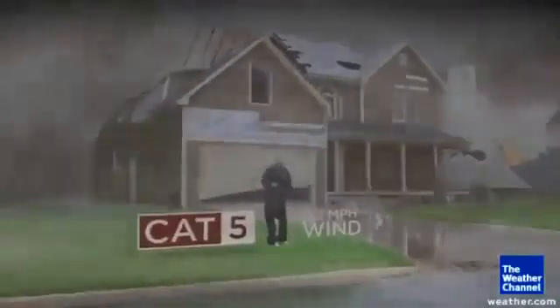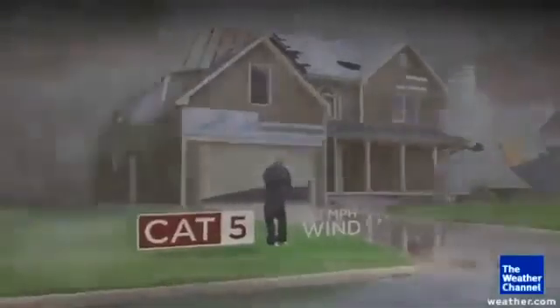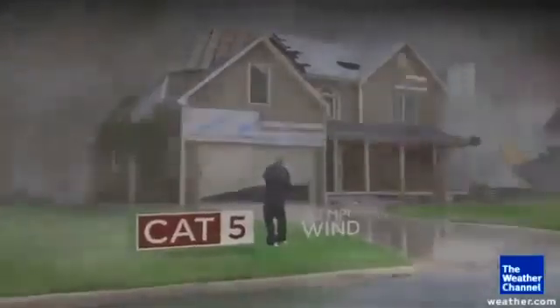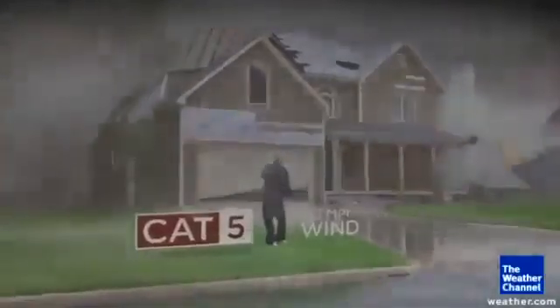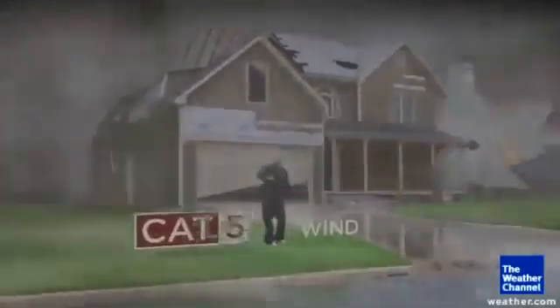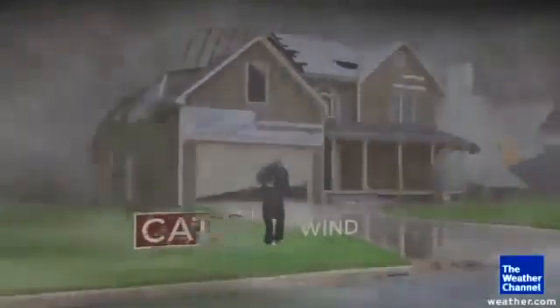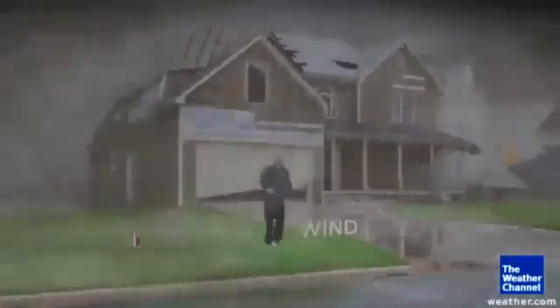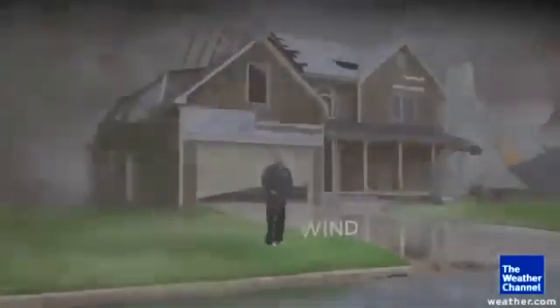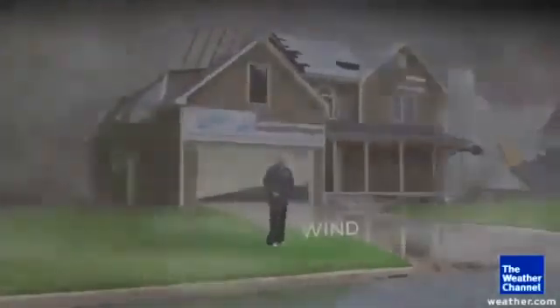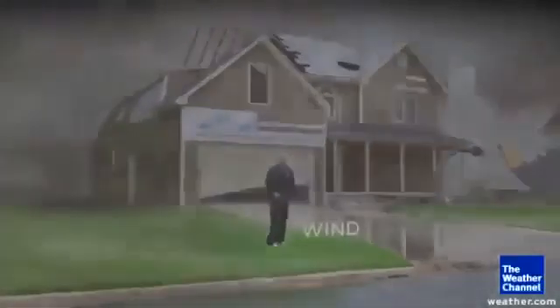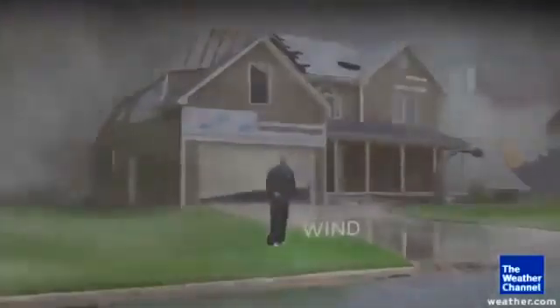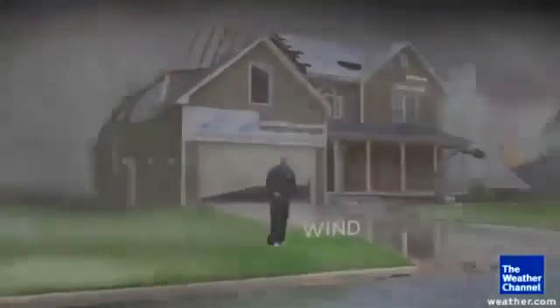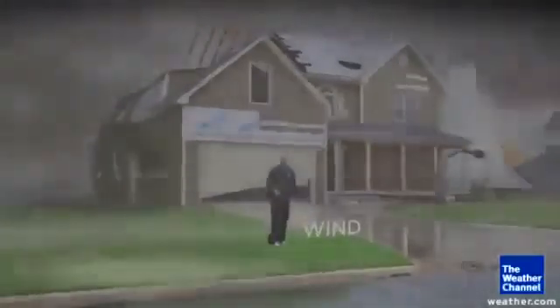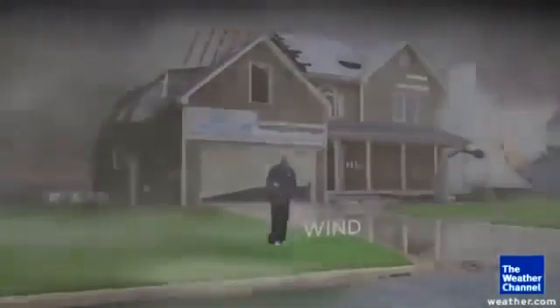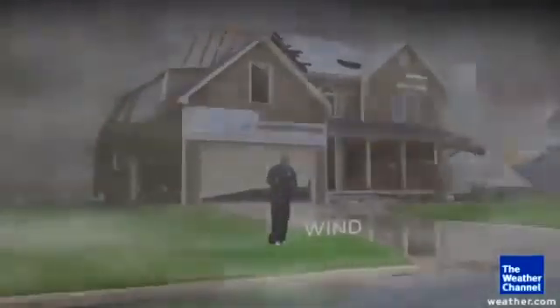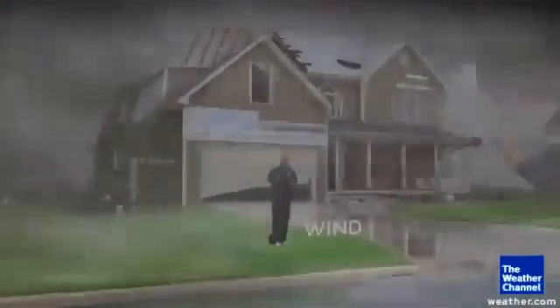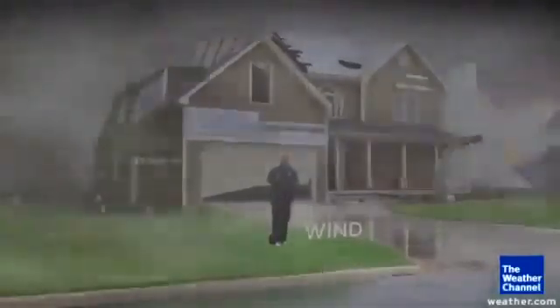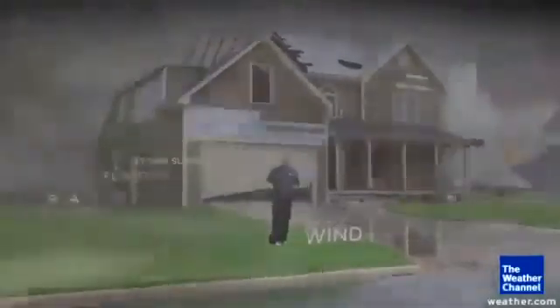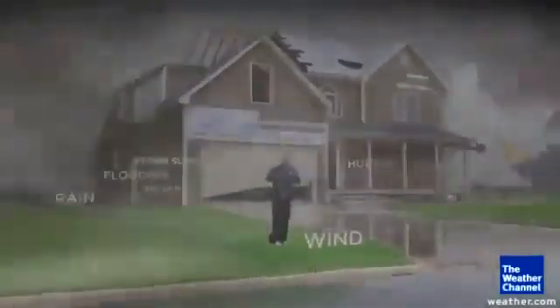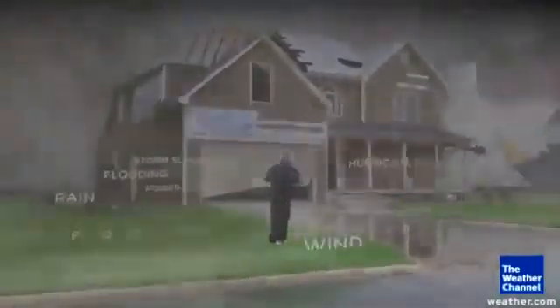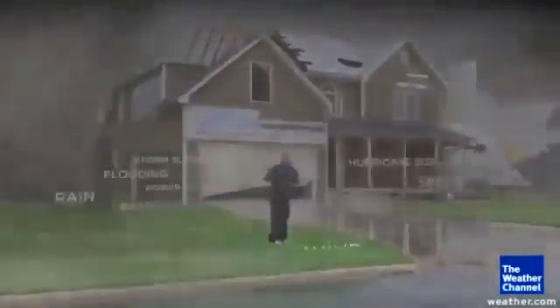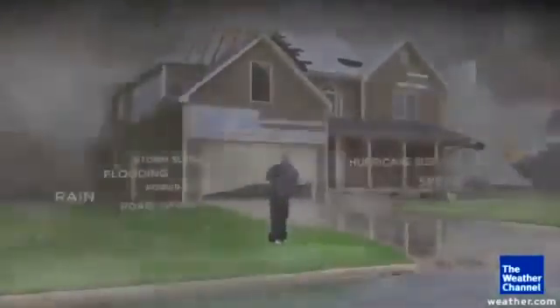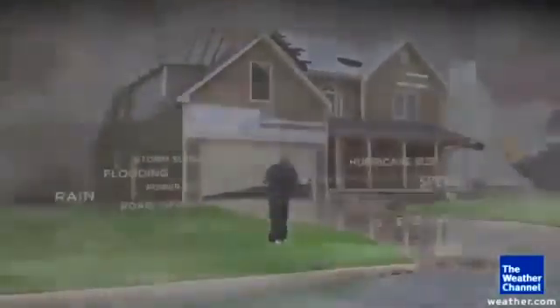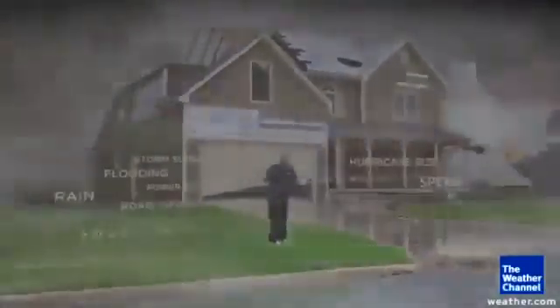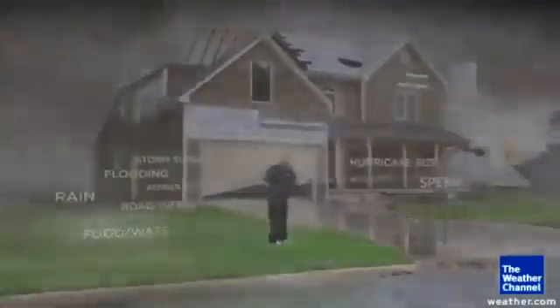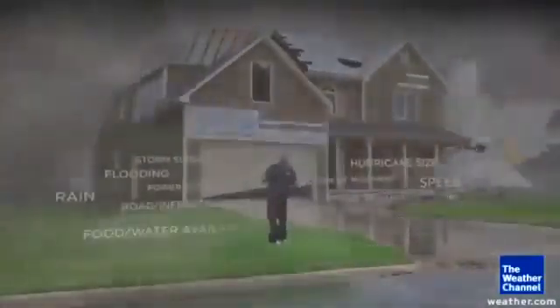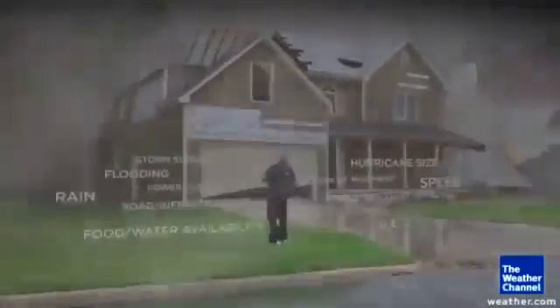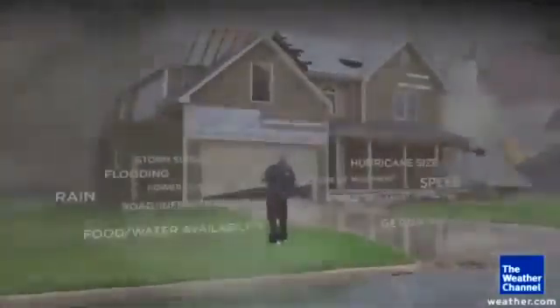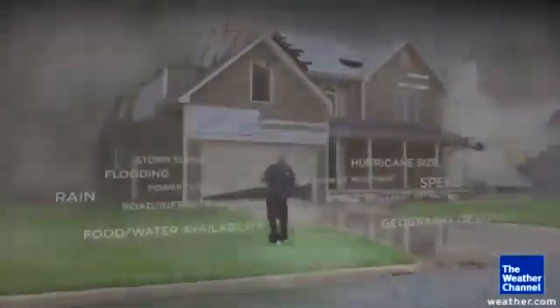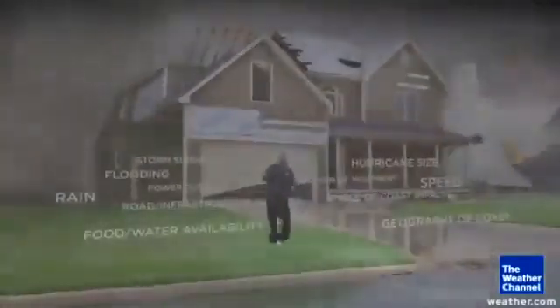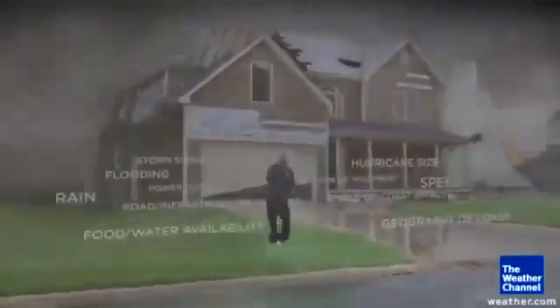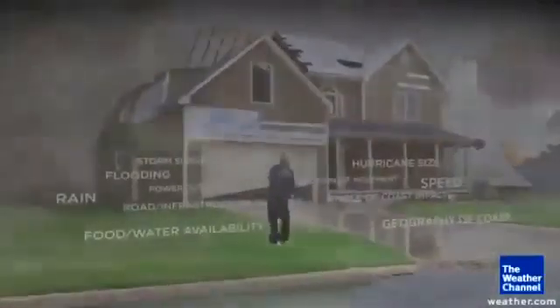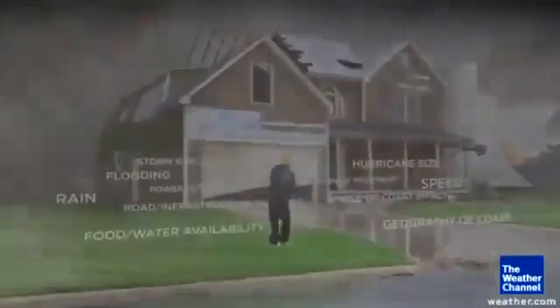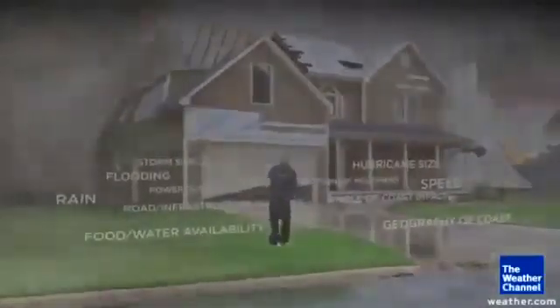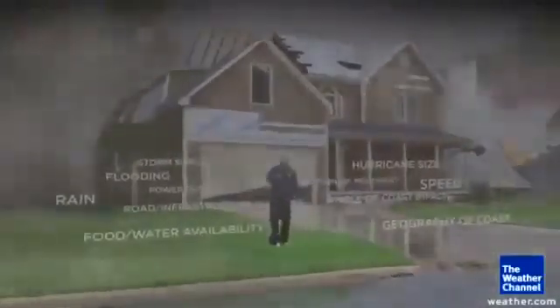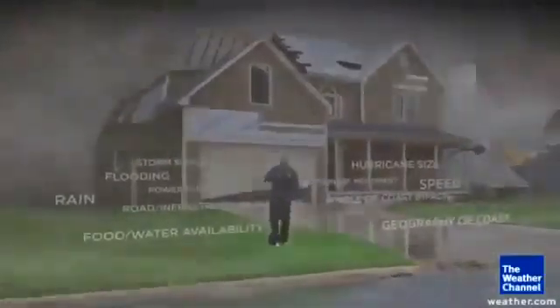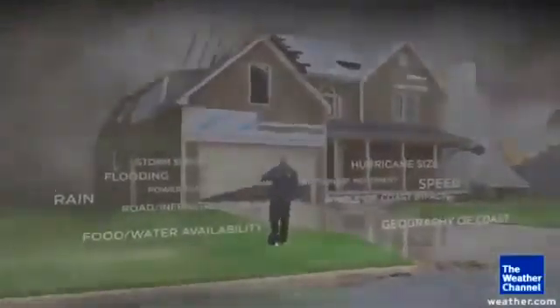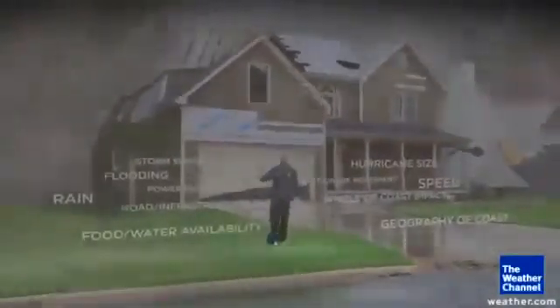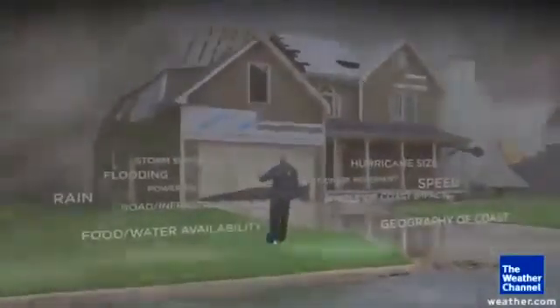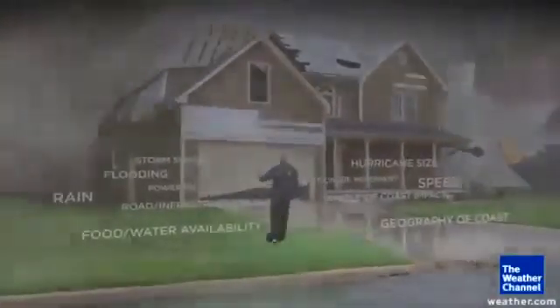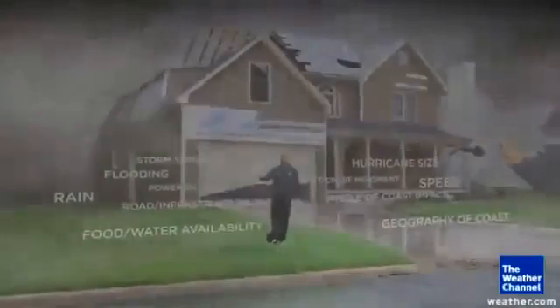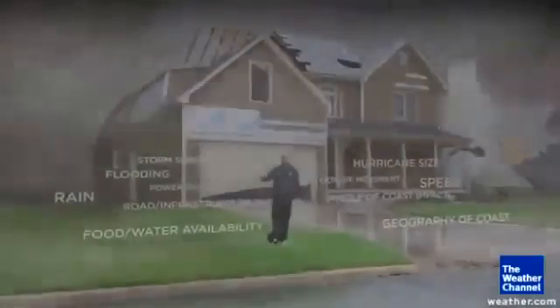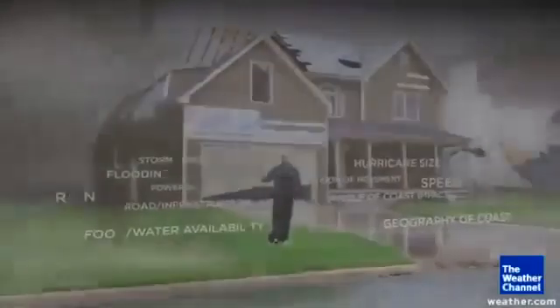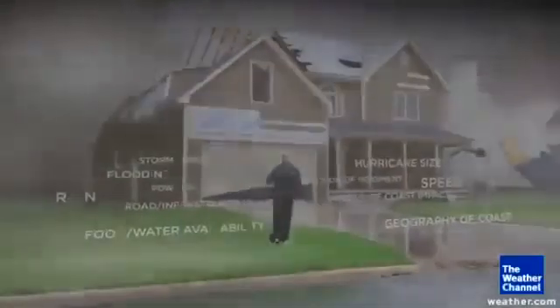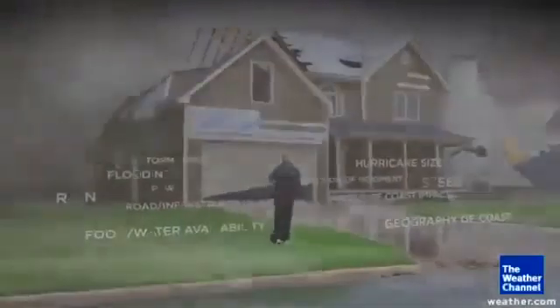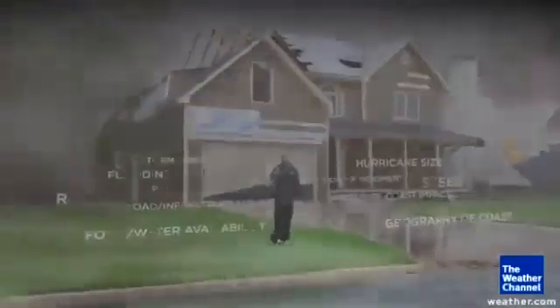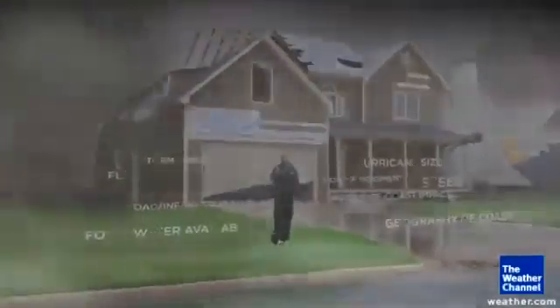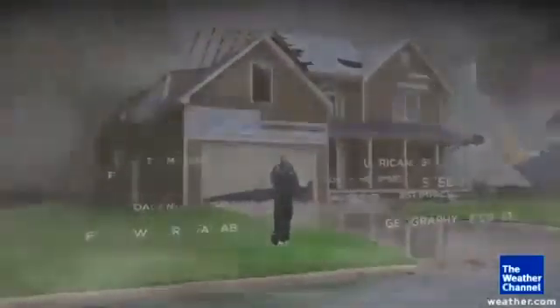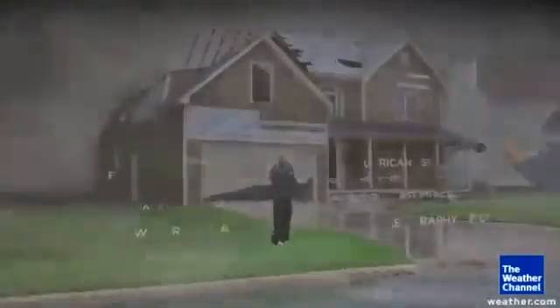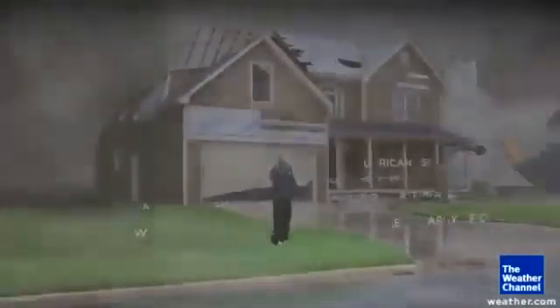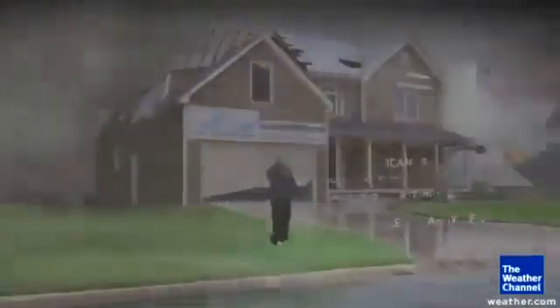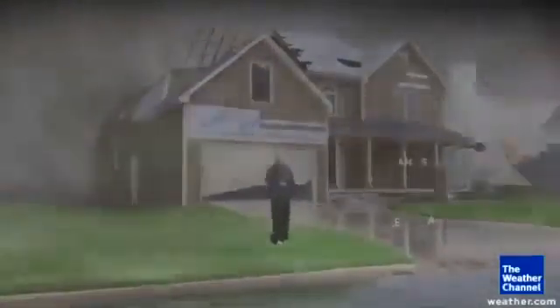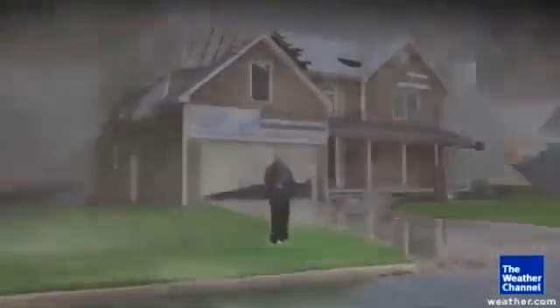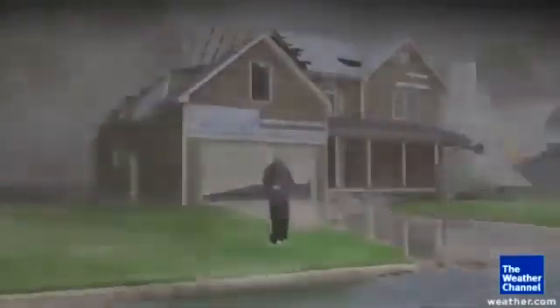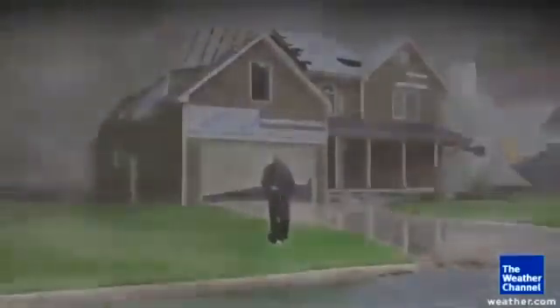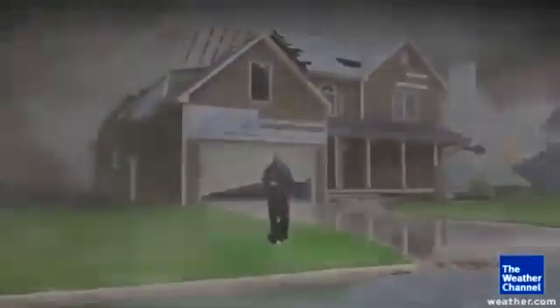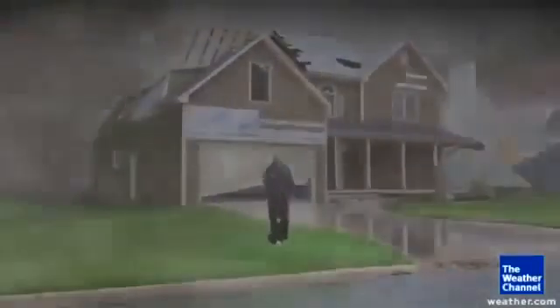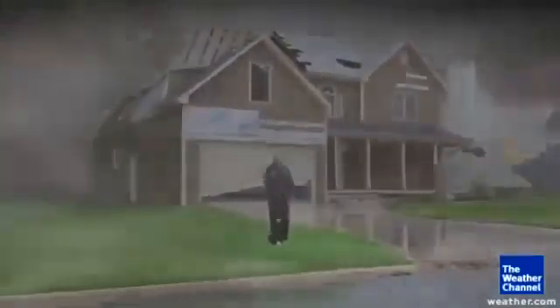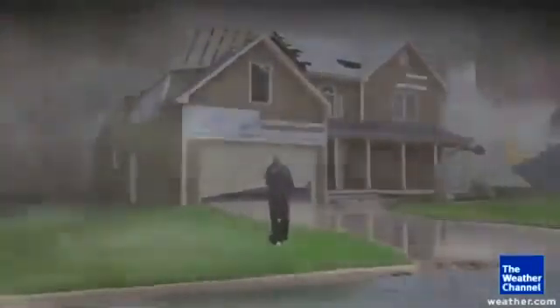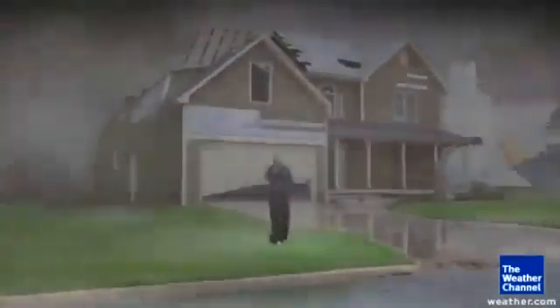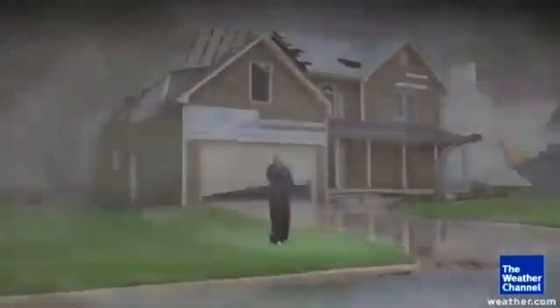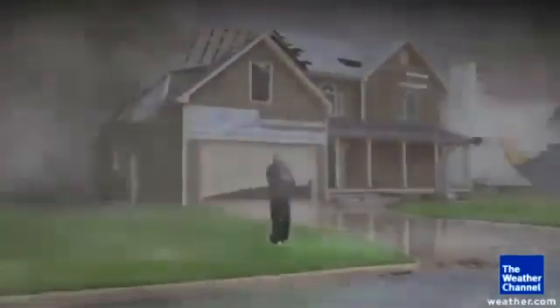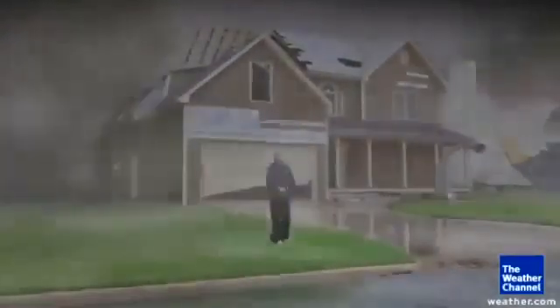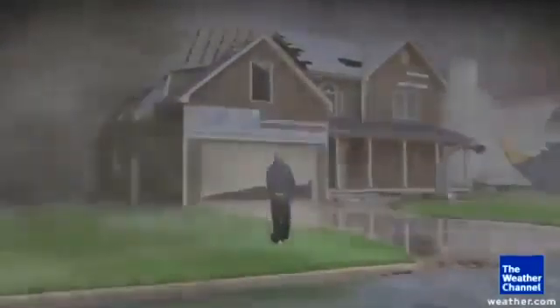But again, that's just from the wind, and there are other impacts from hurricanes, and they all vary through the season. So stick with the Weather Channel to keep you safe.